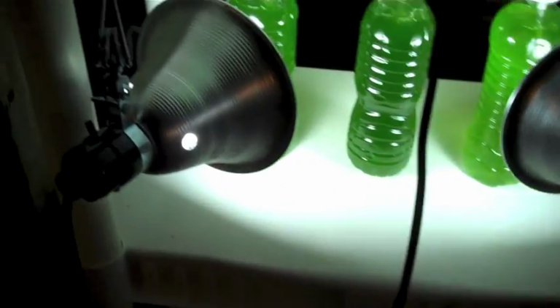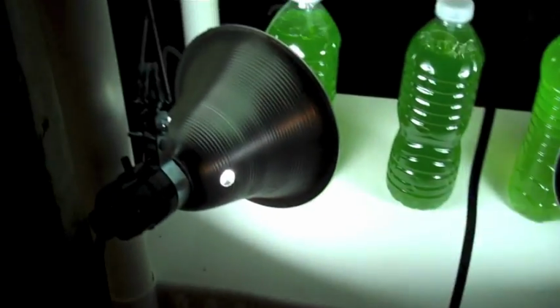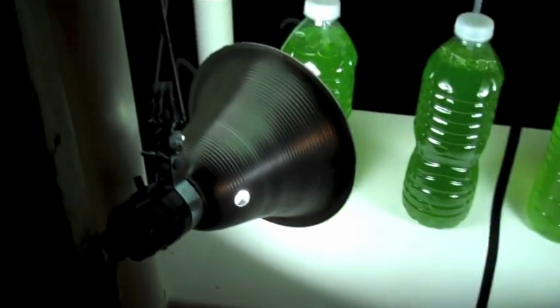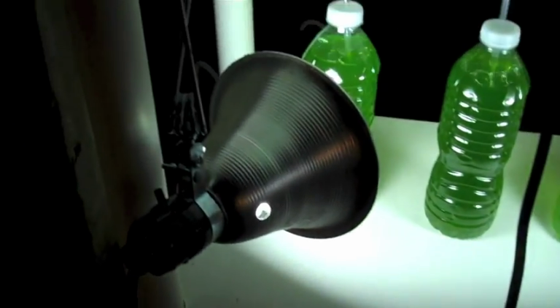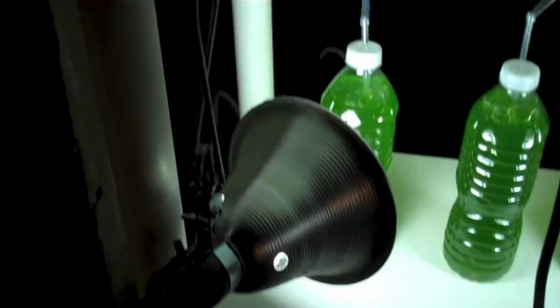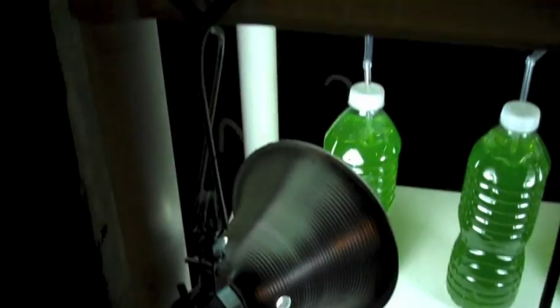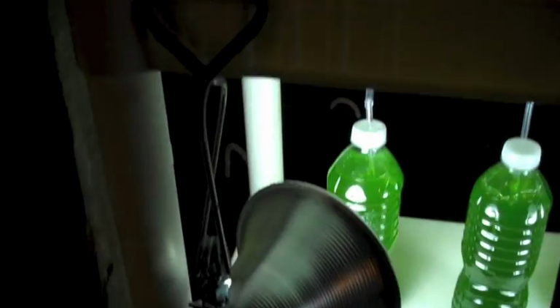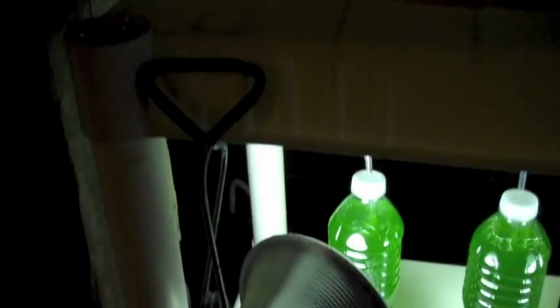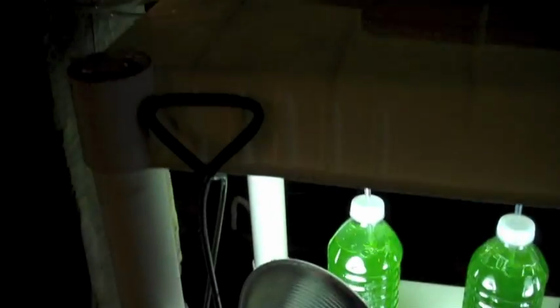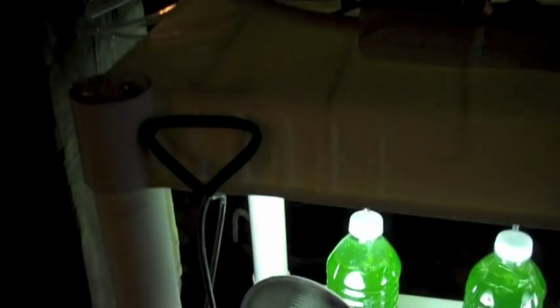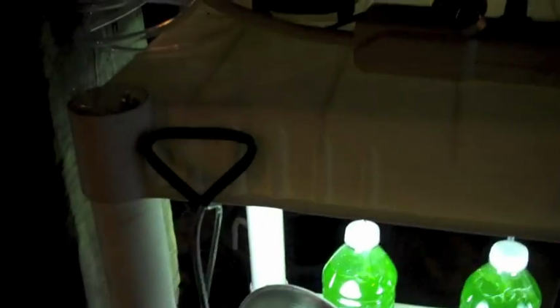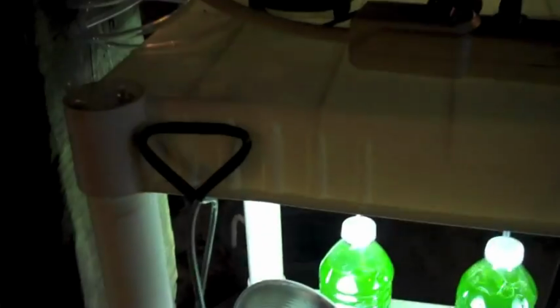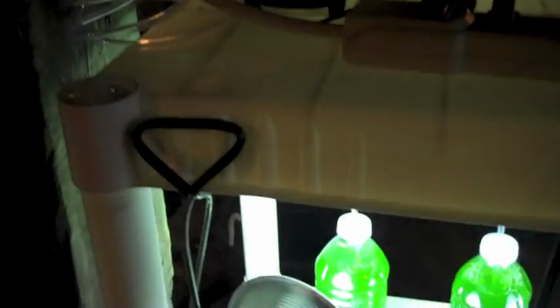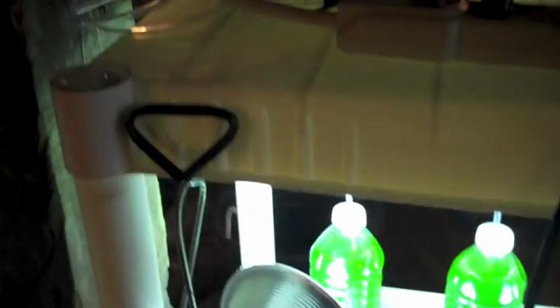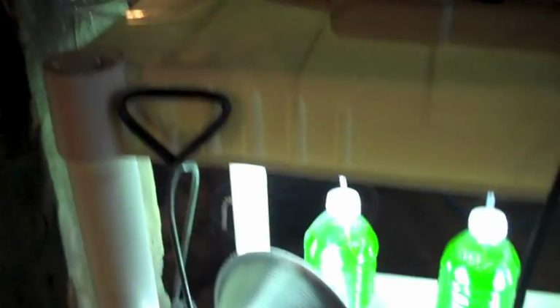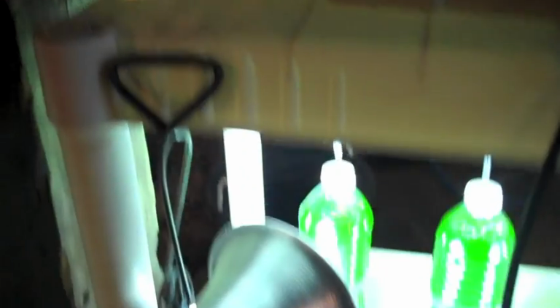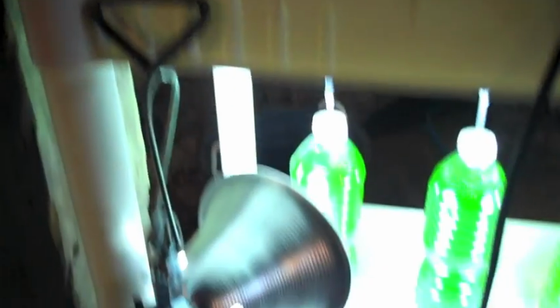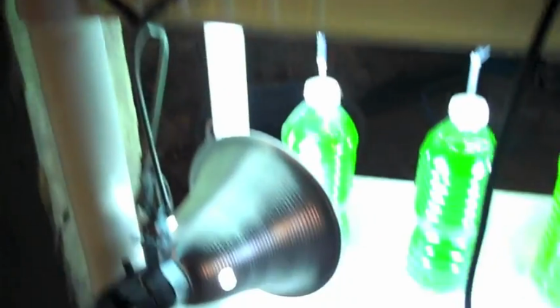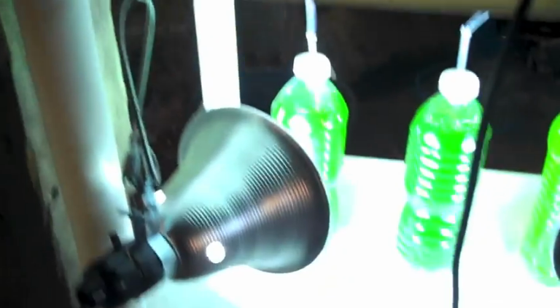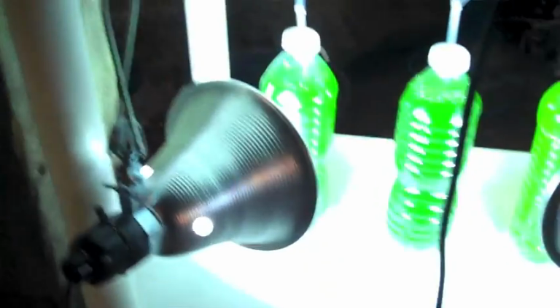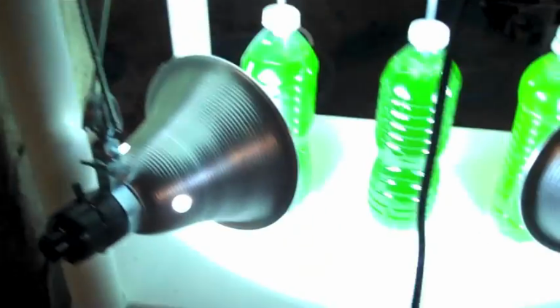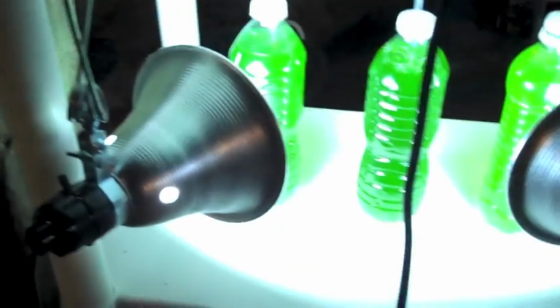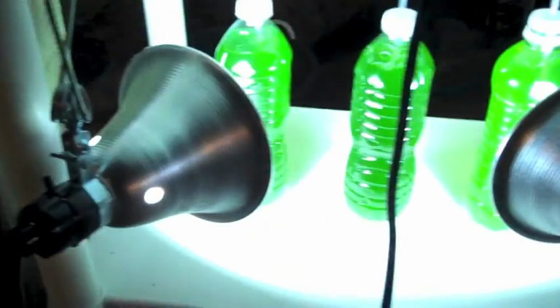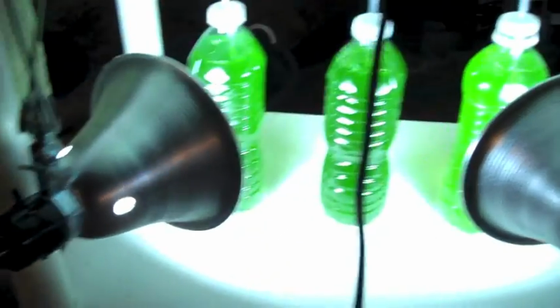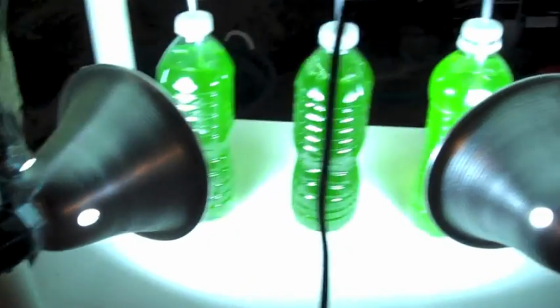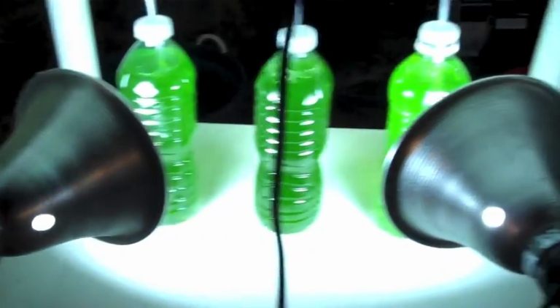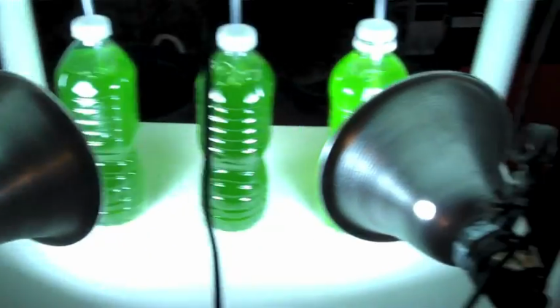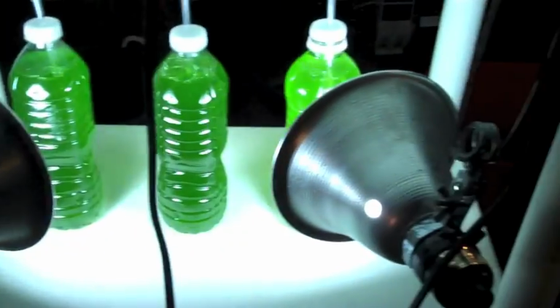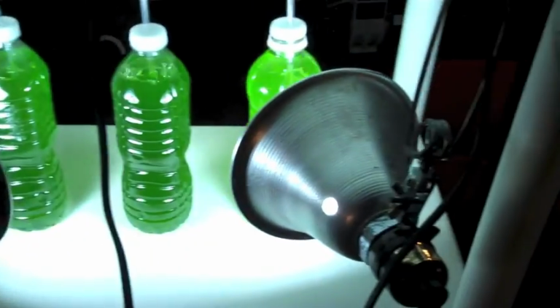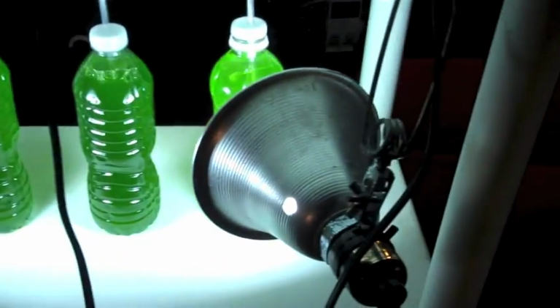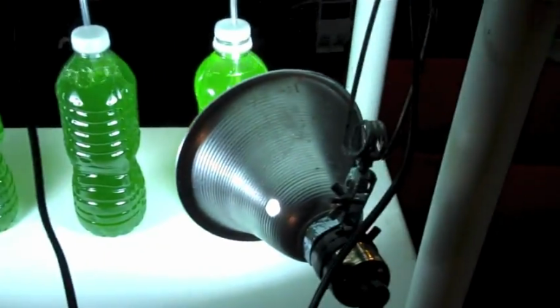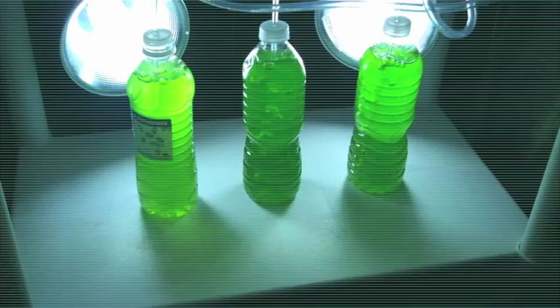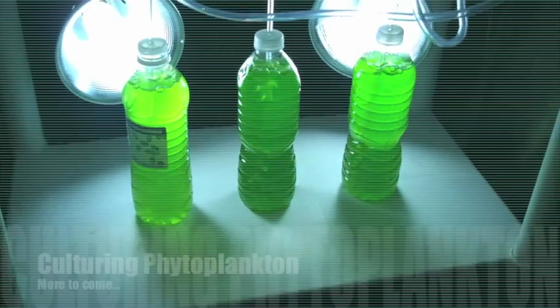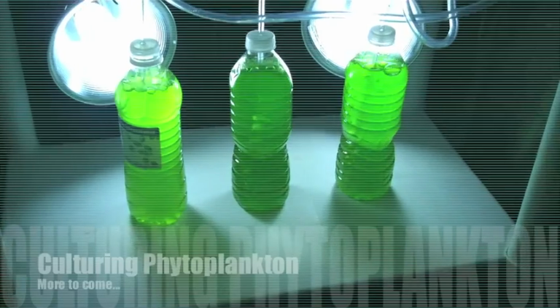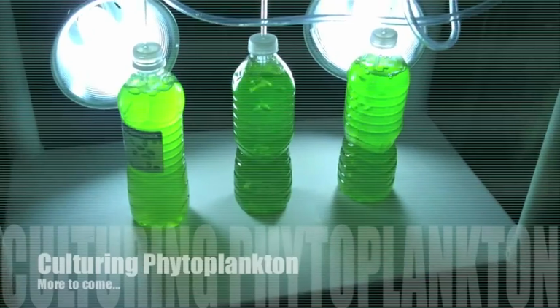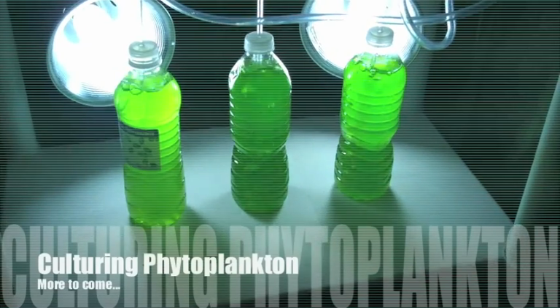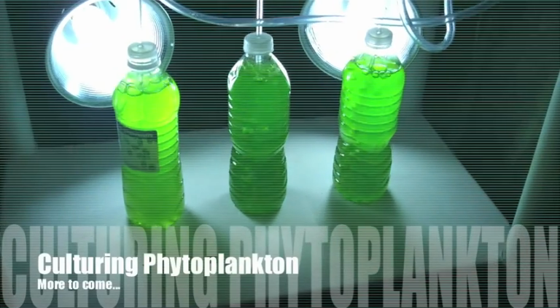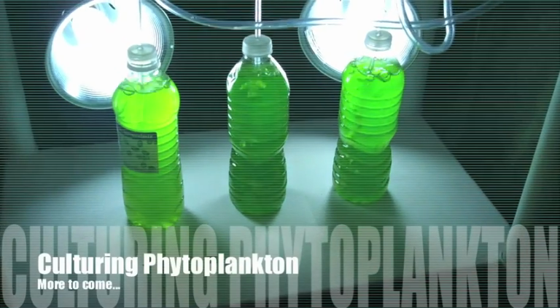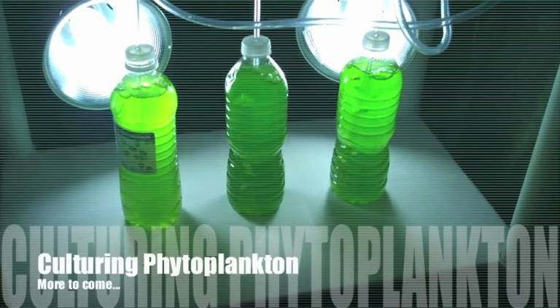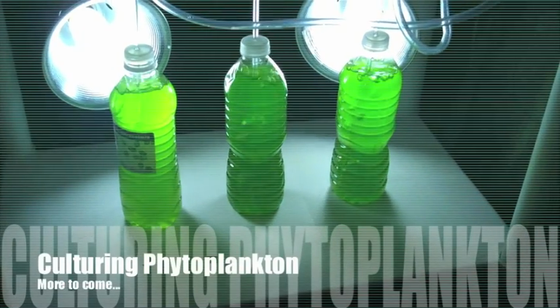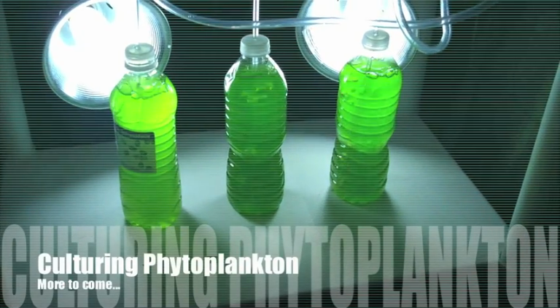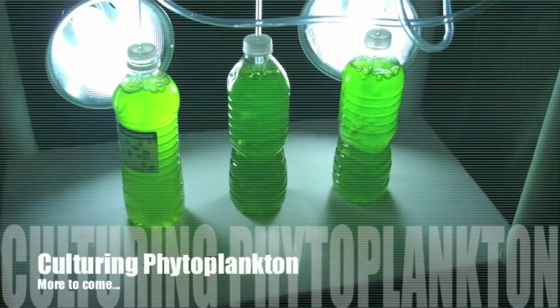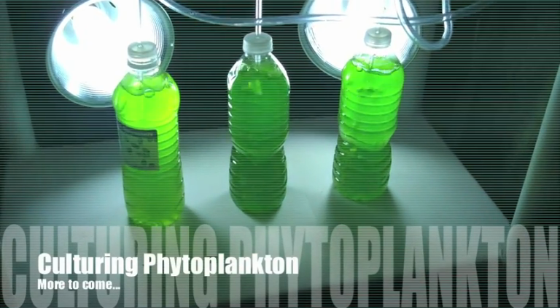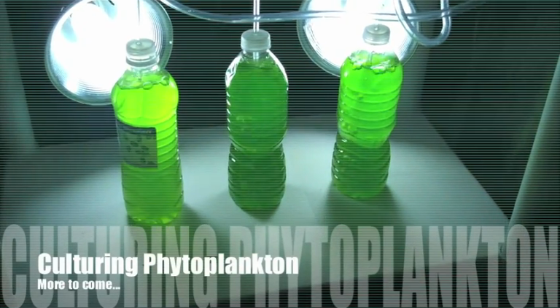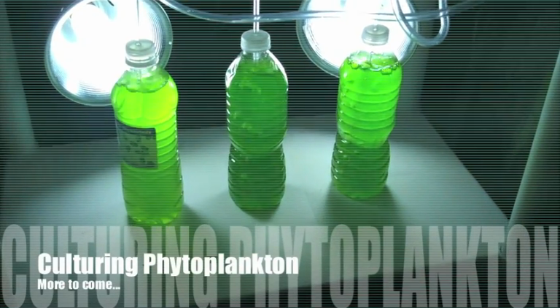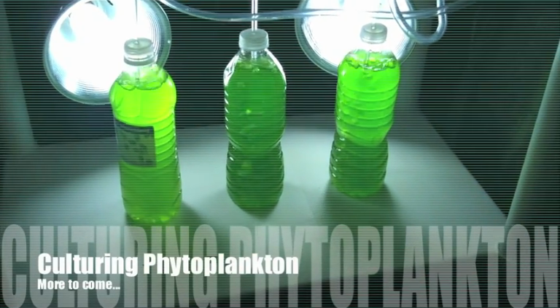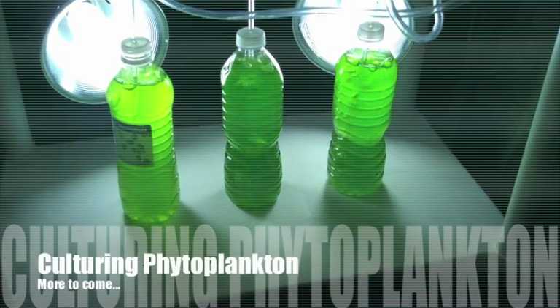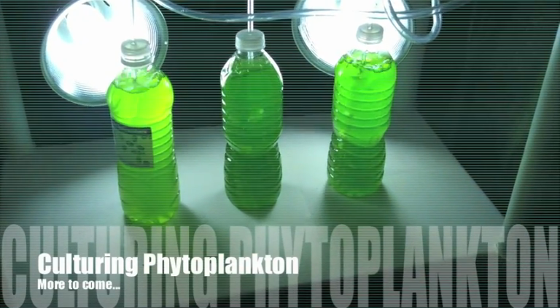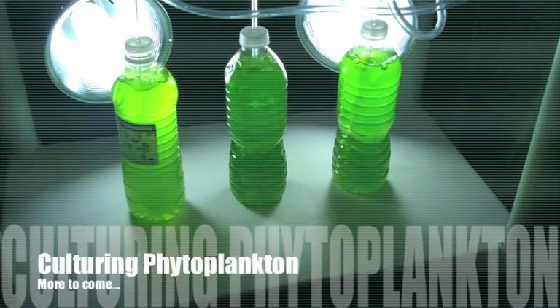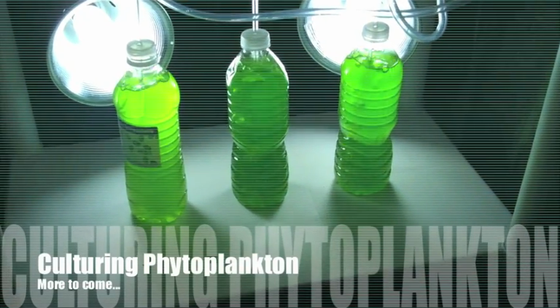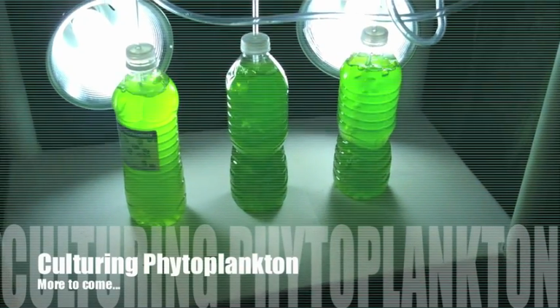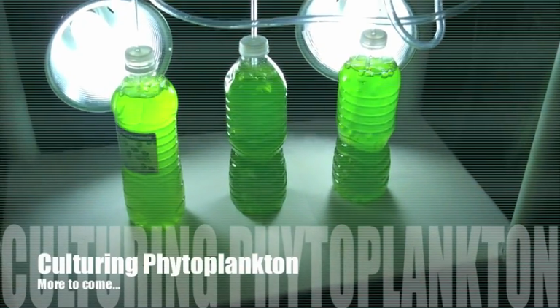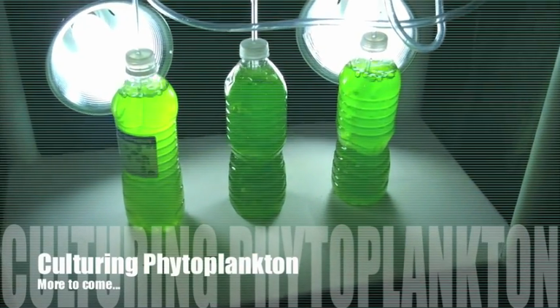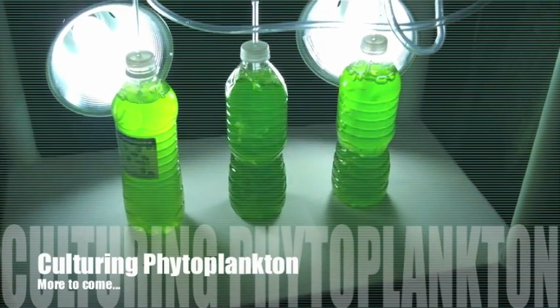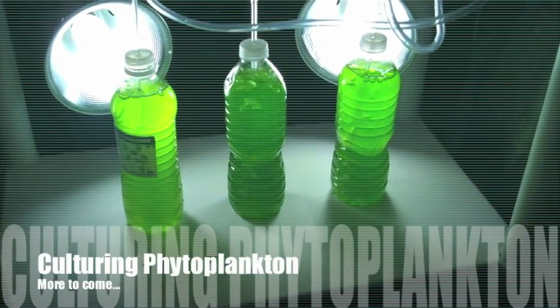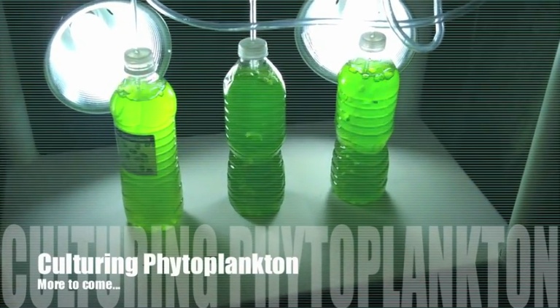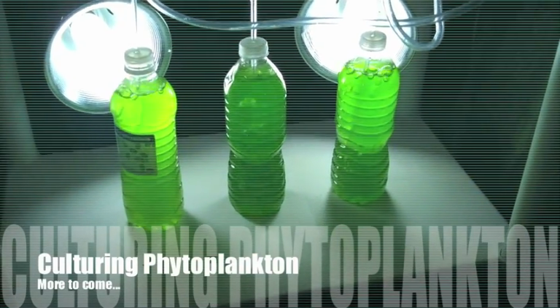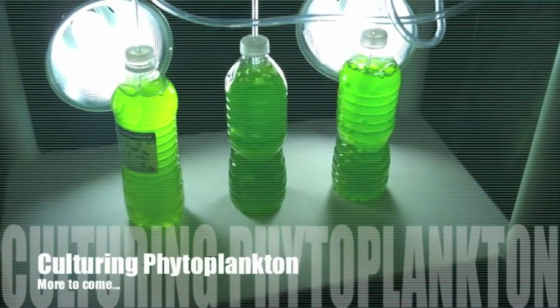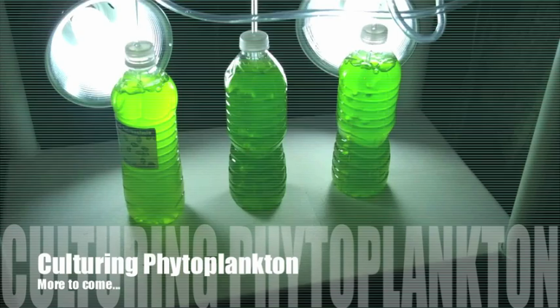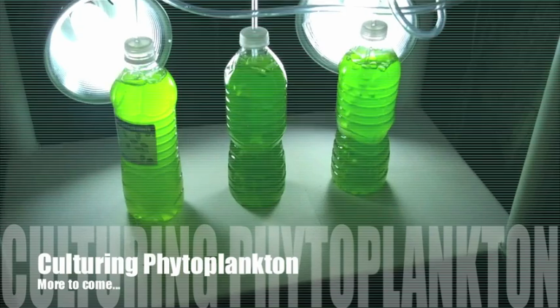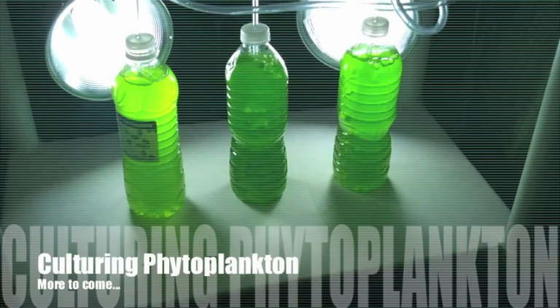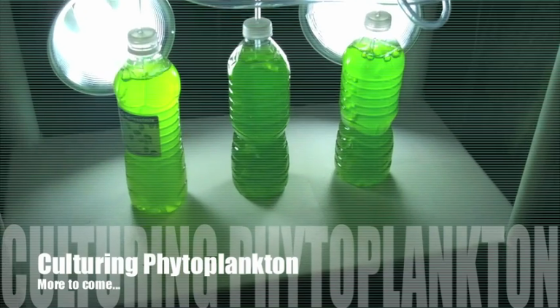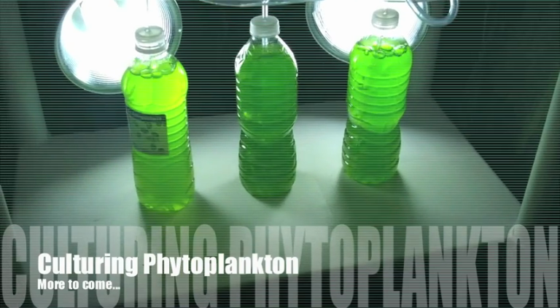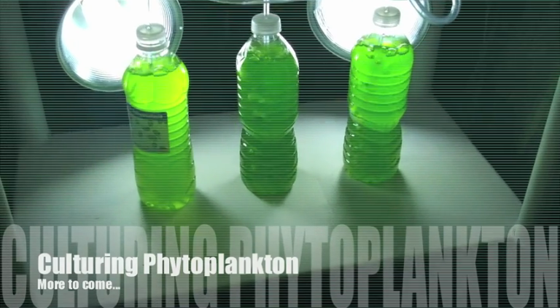It's pretty easy guys. If you're interested in culturing phytoplankton, I've got some more information in the link below. I'll catch you guys next time — thanks for watching.